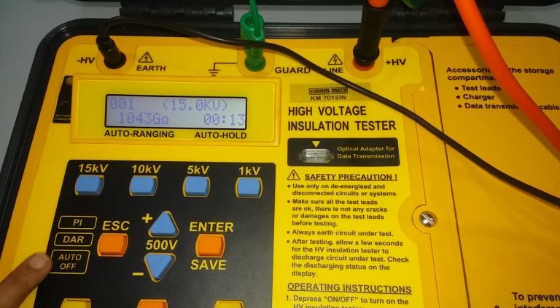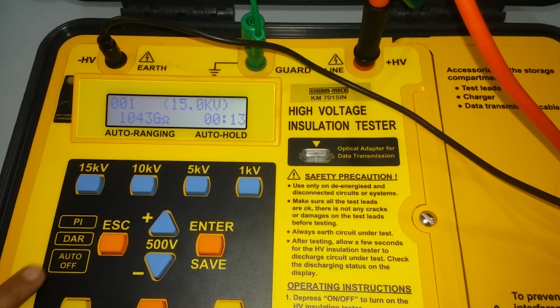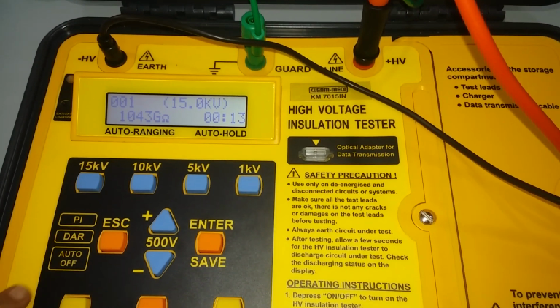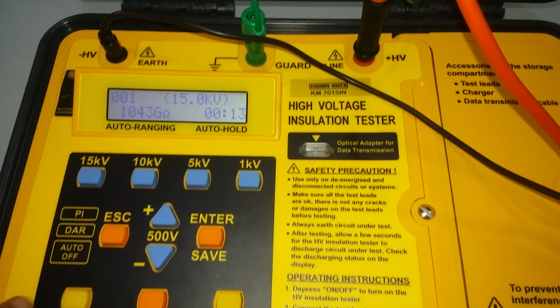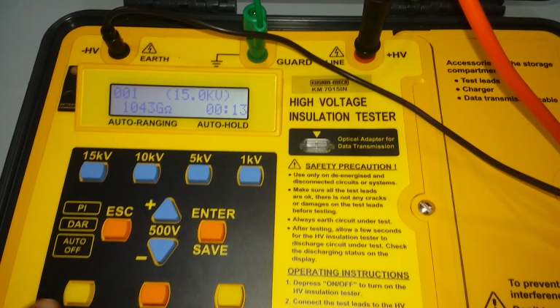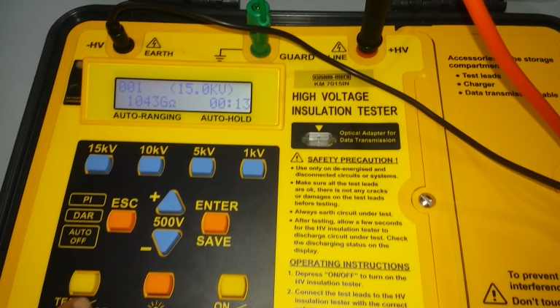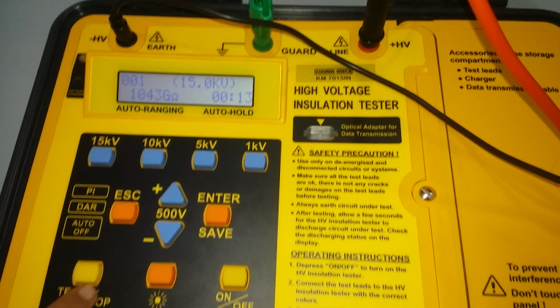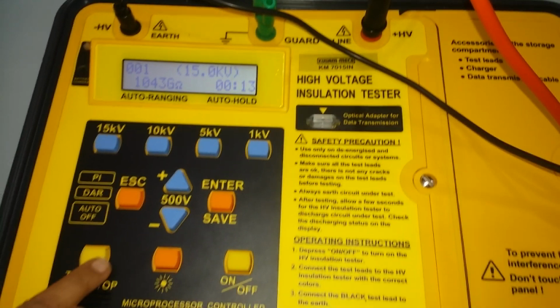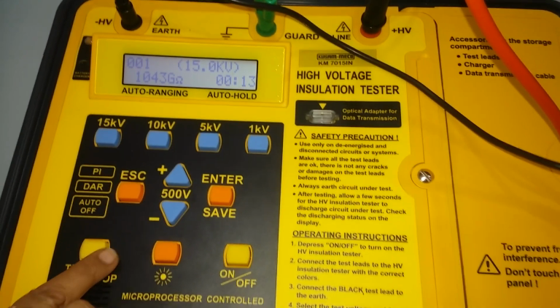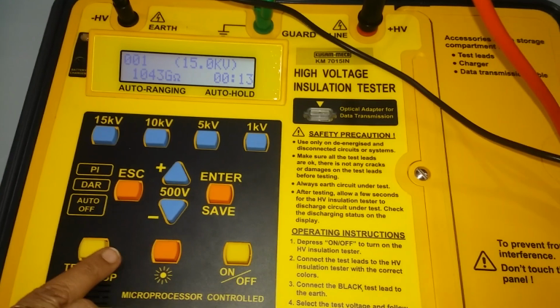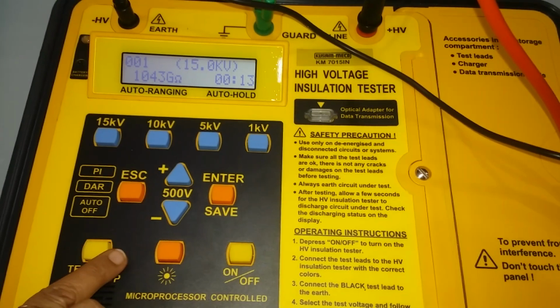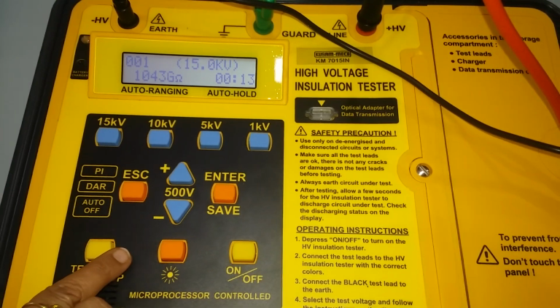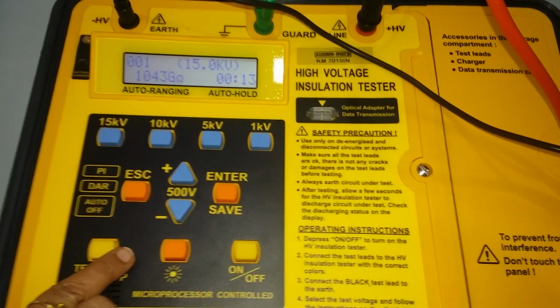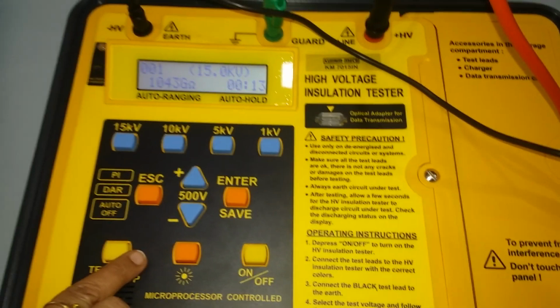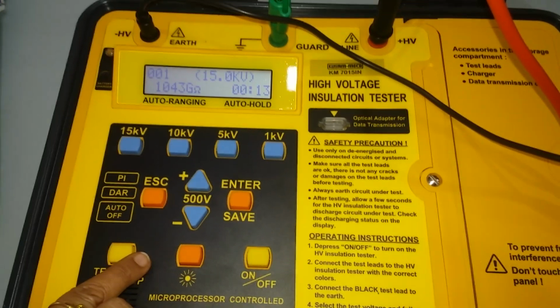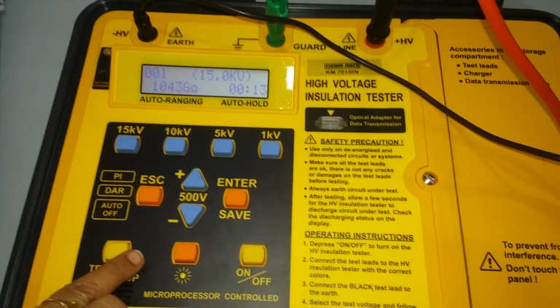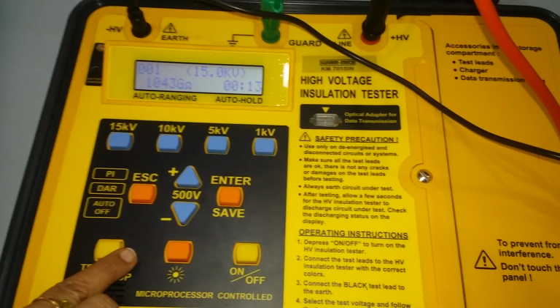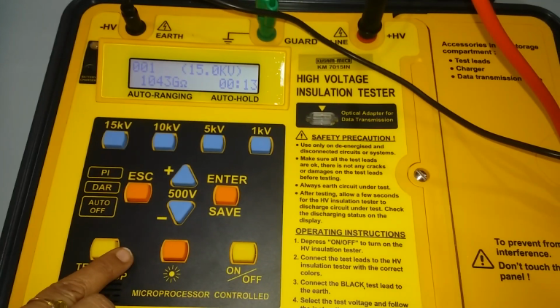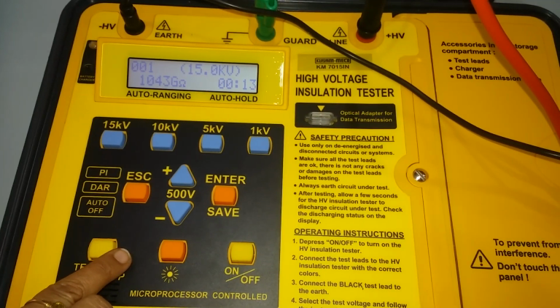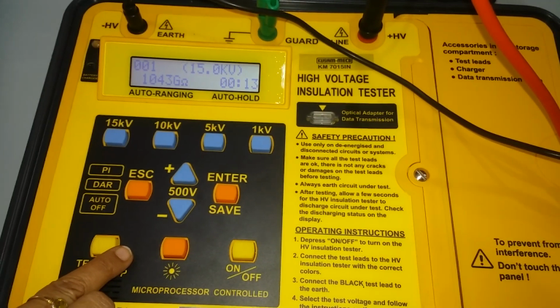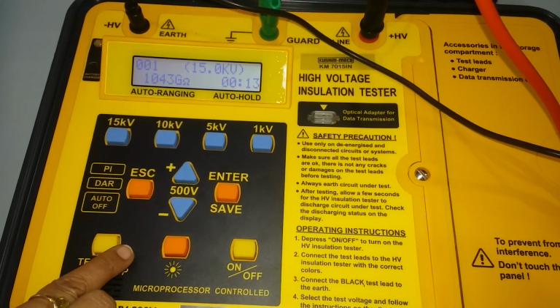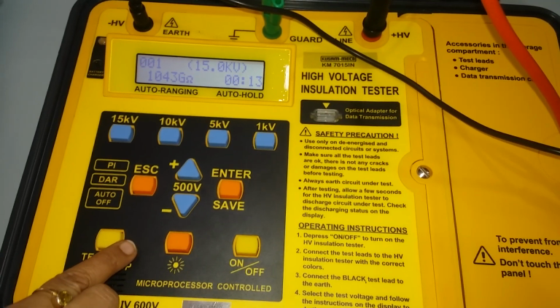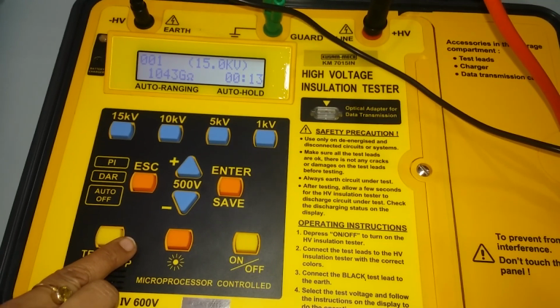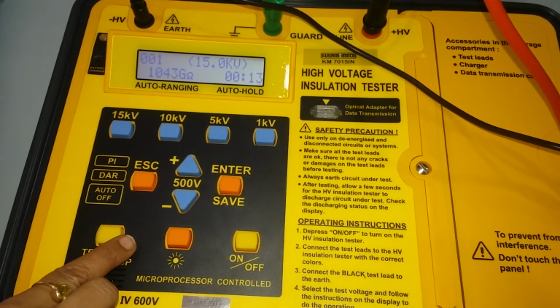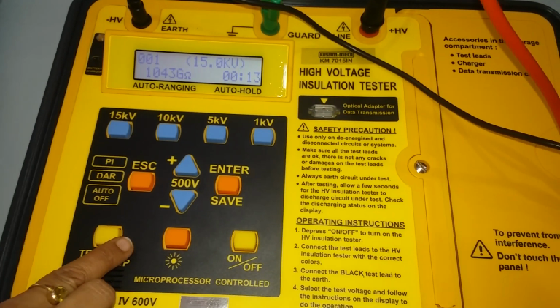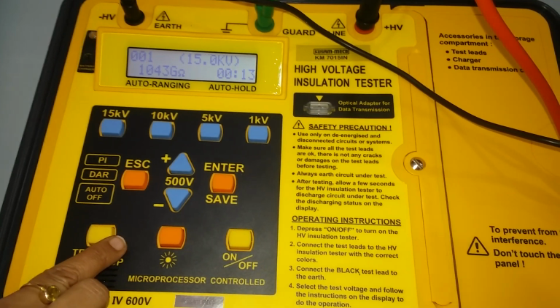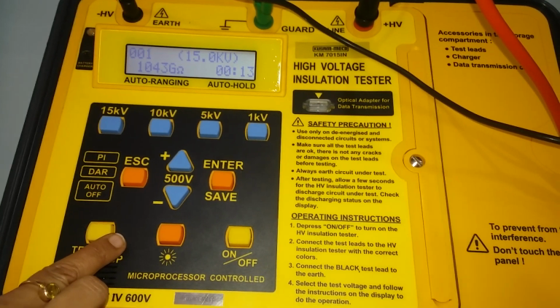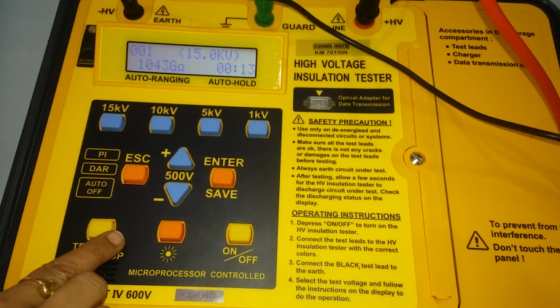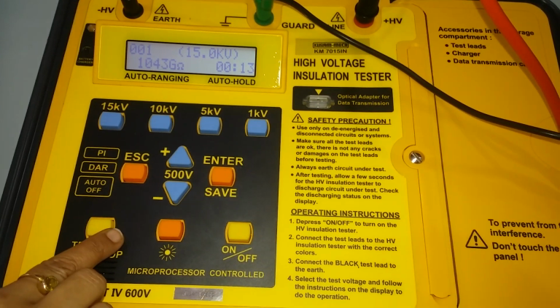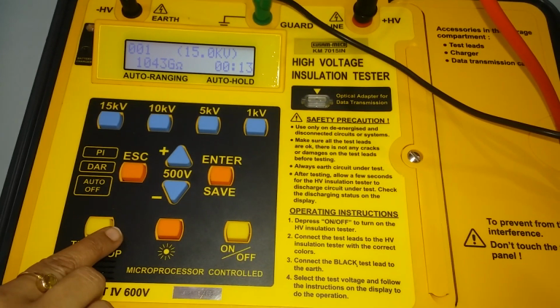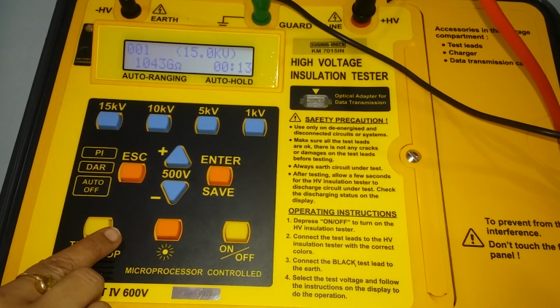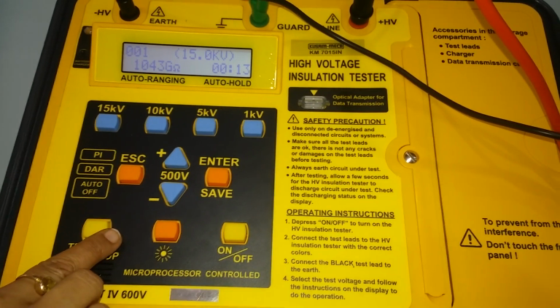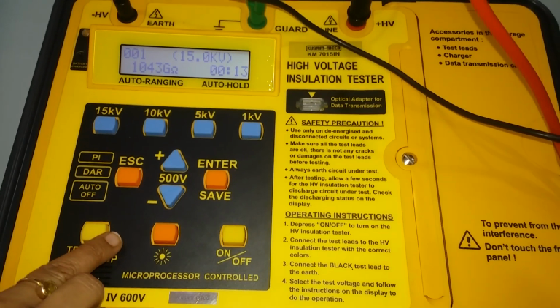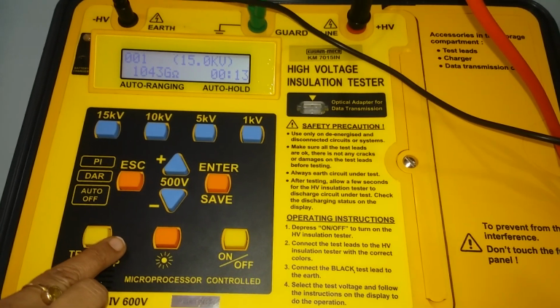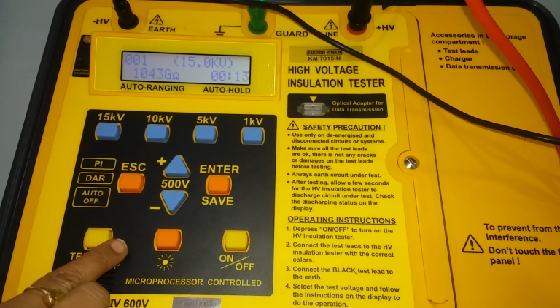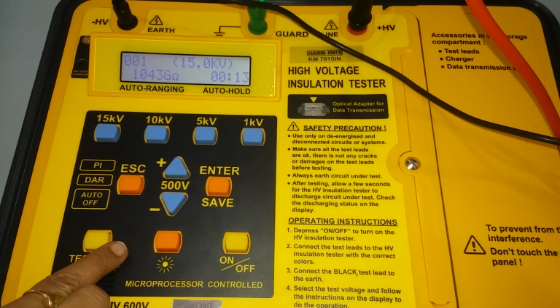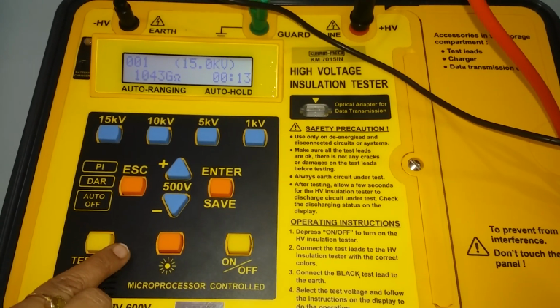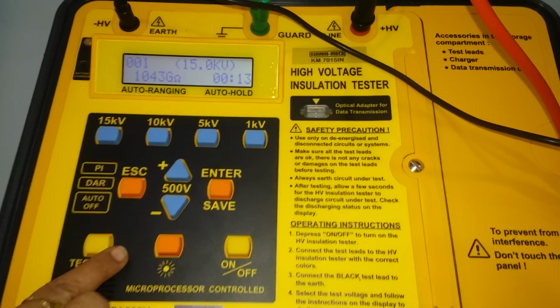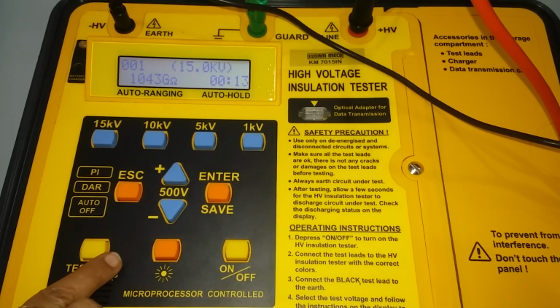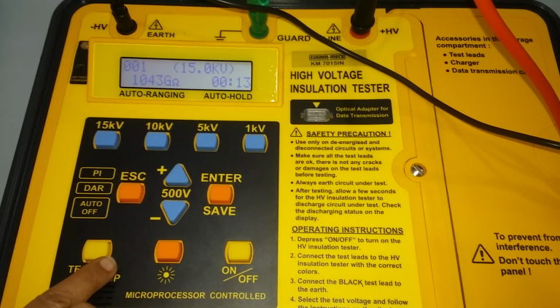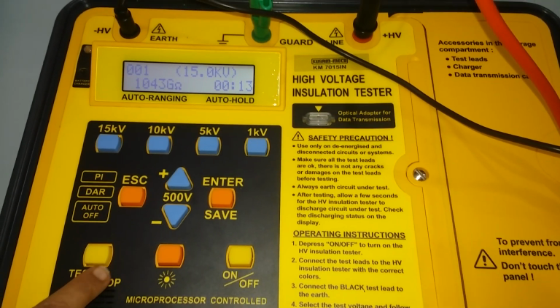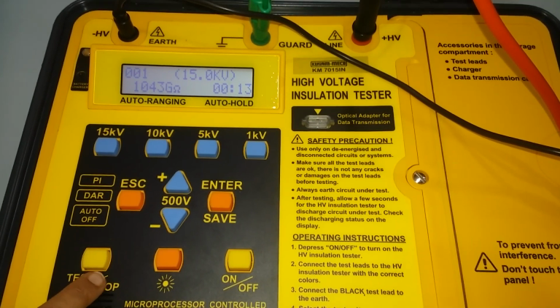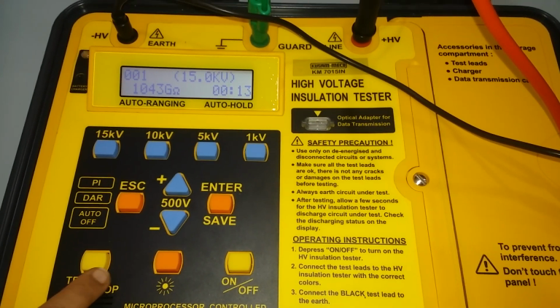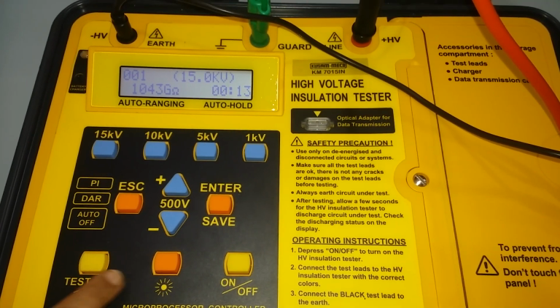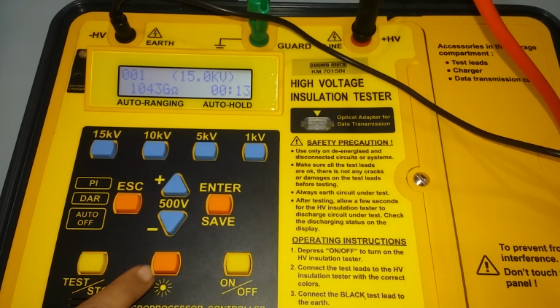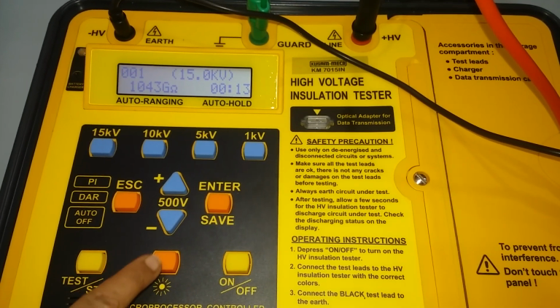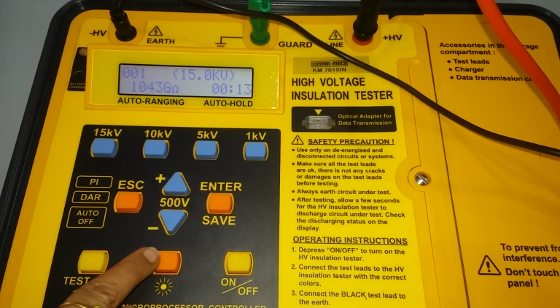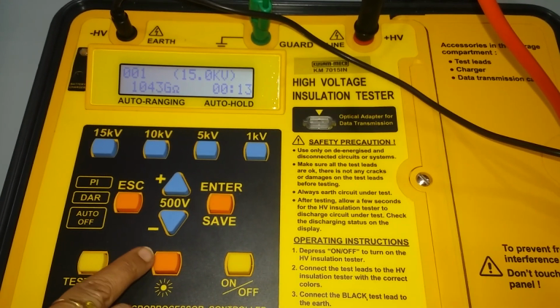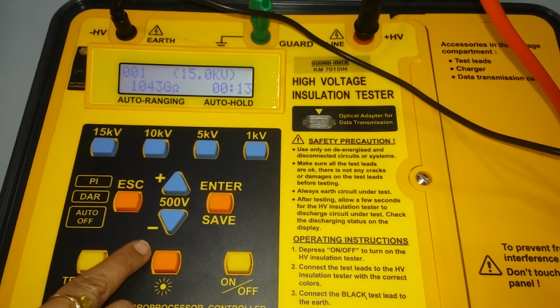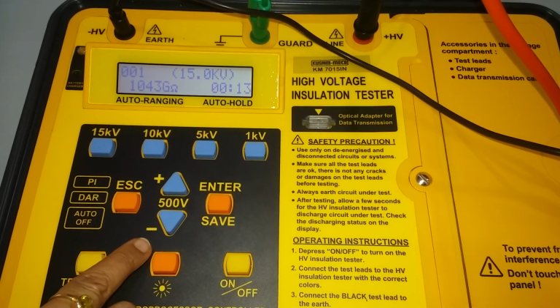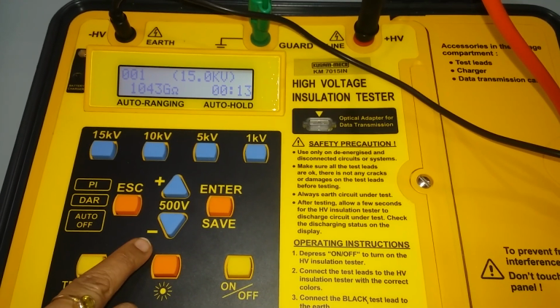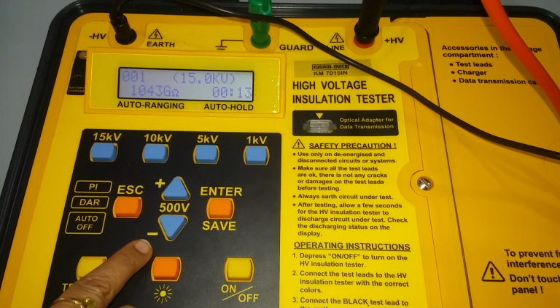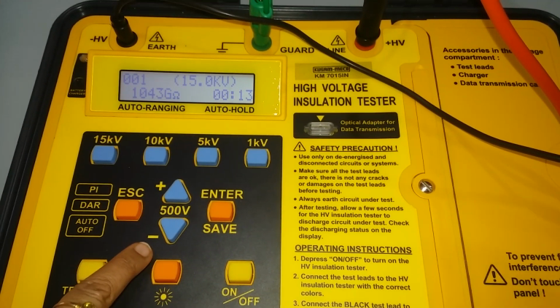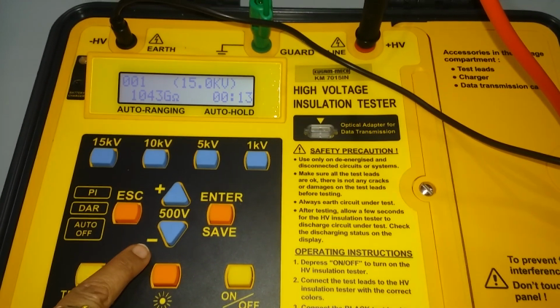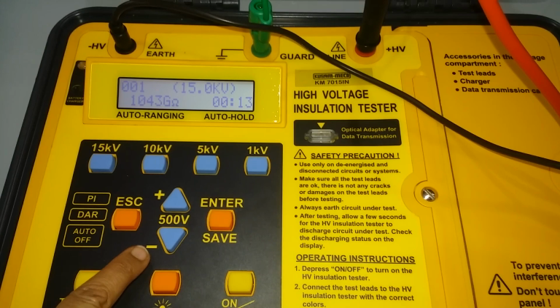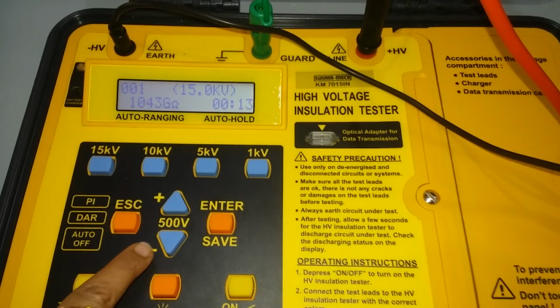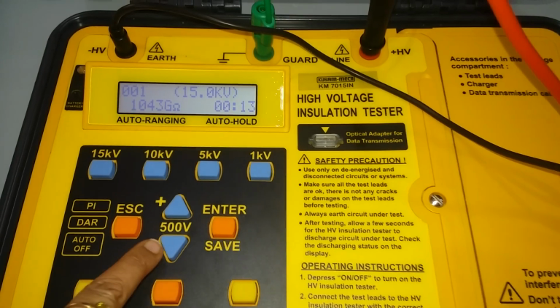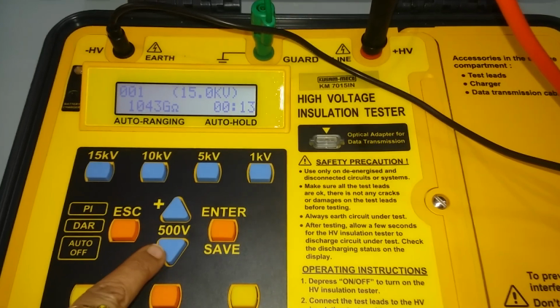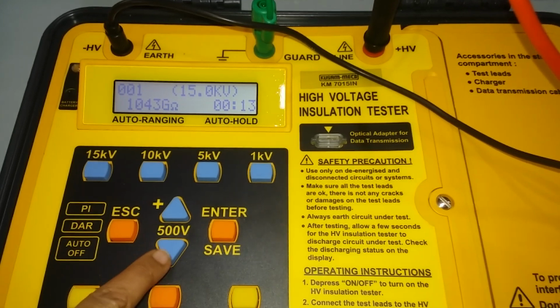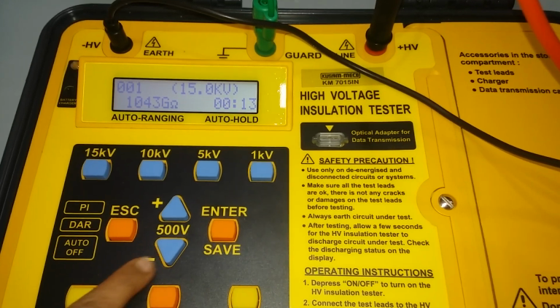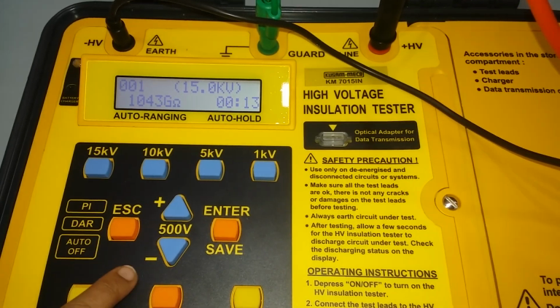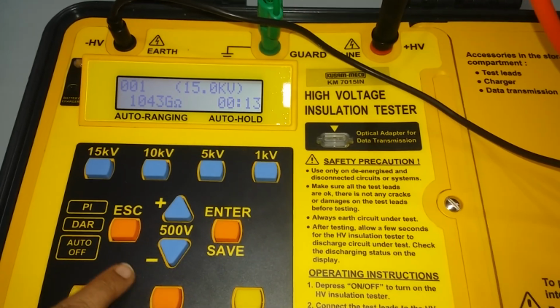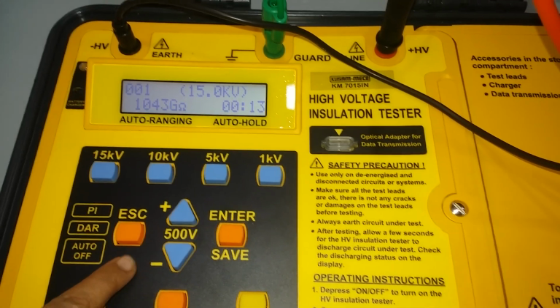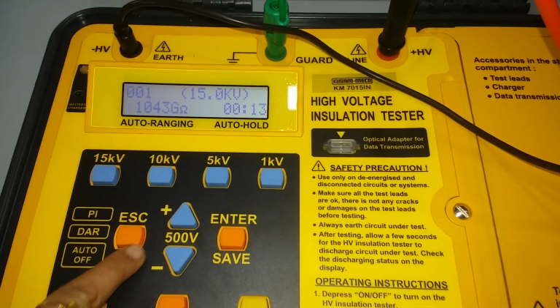Up to 200 measurement results can be saved in the device memory. To recall results on the display, use the recall function.